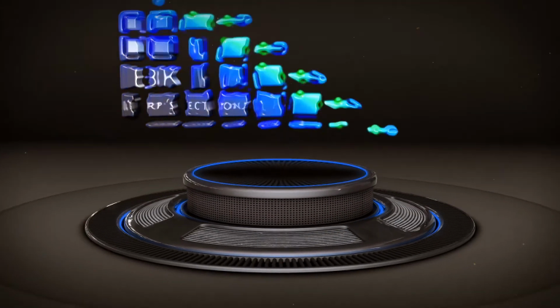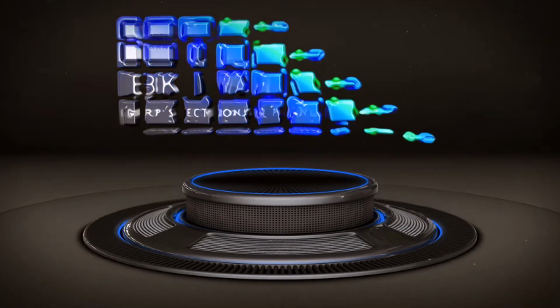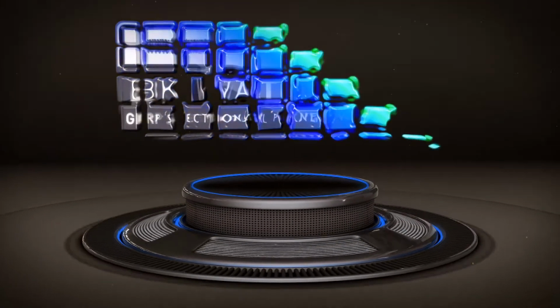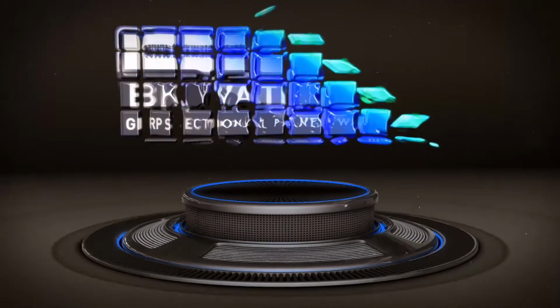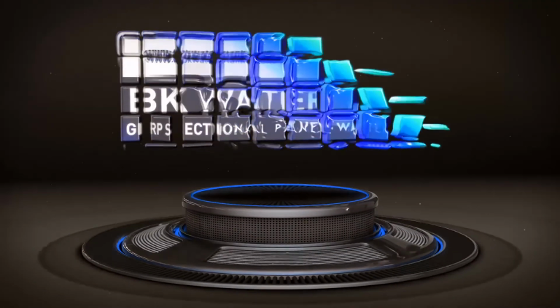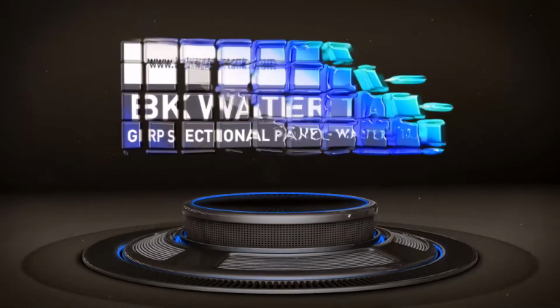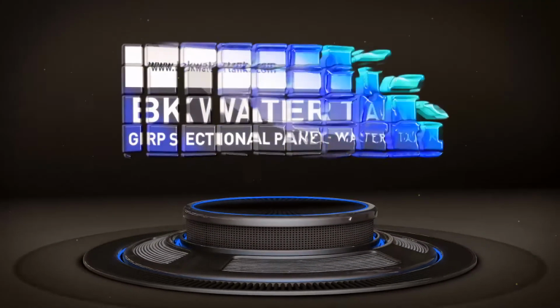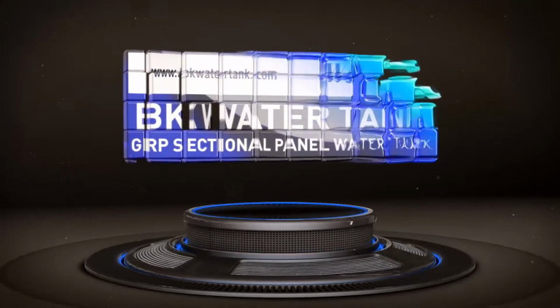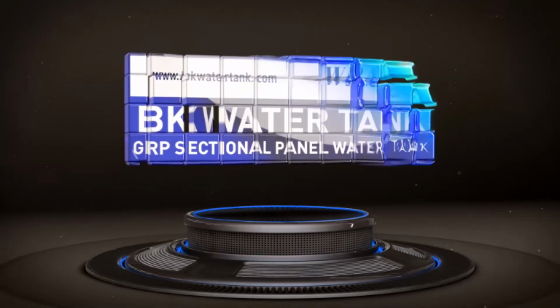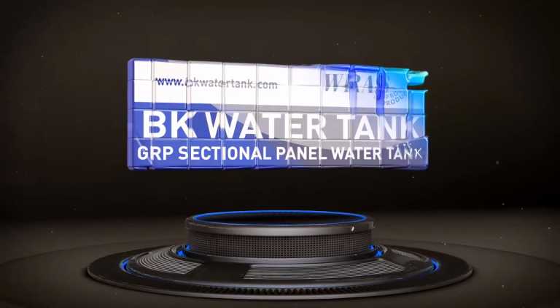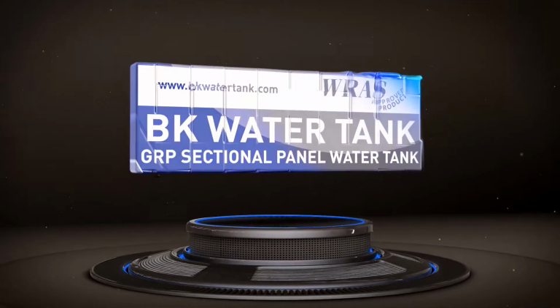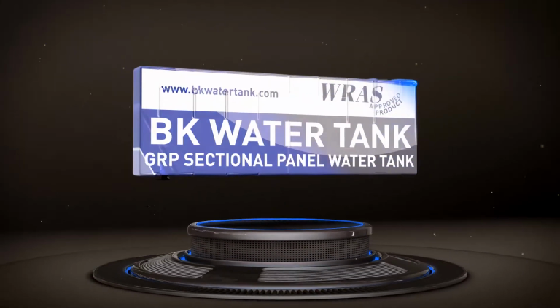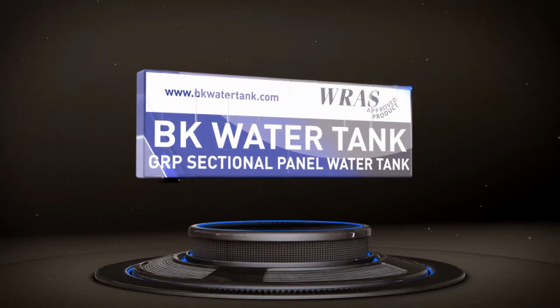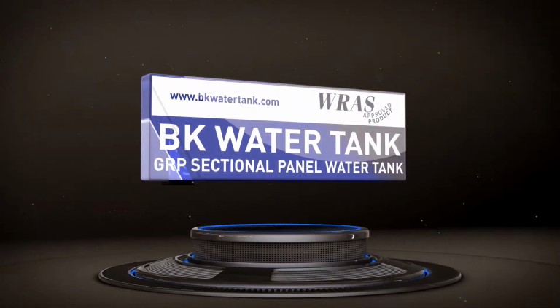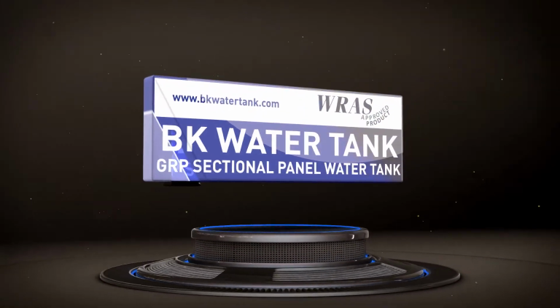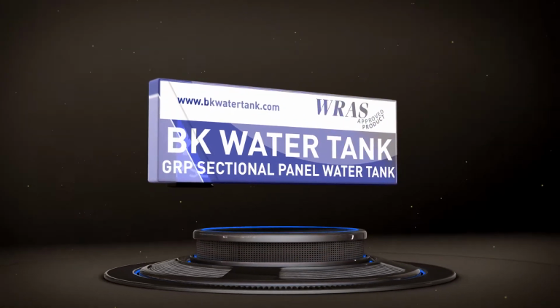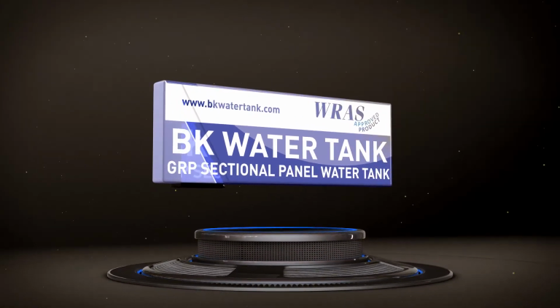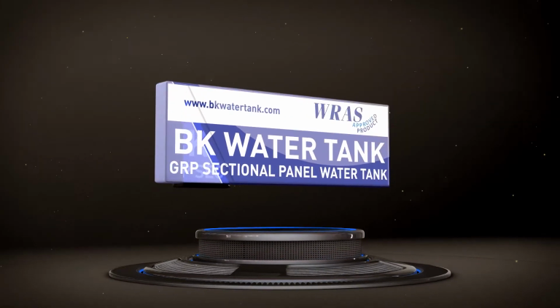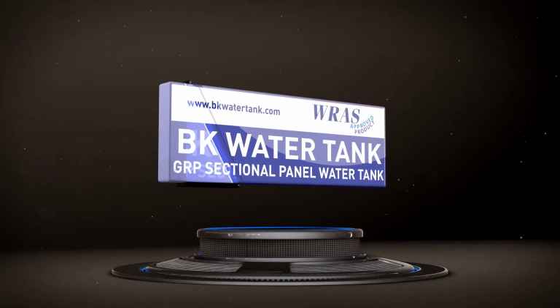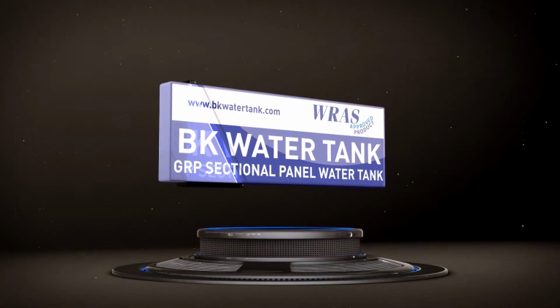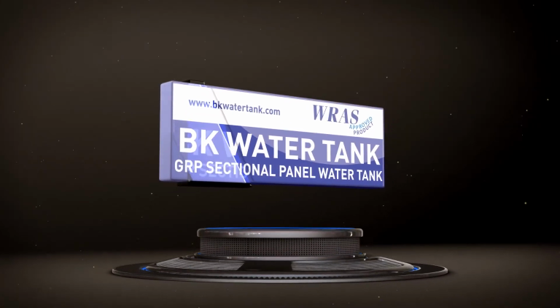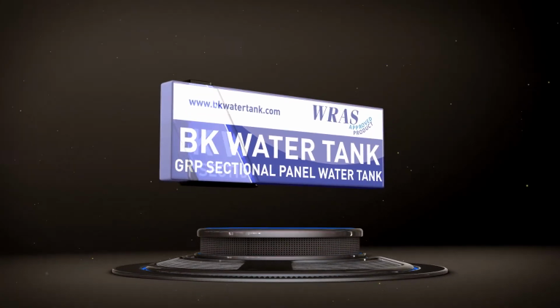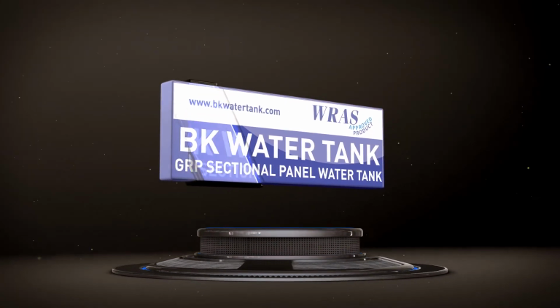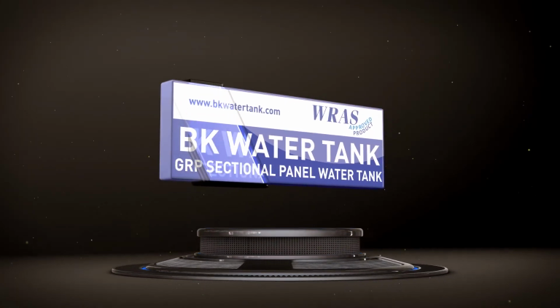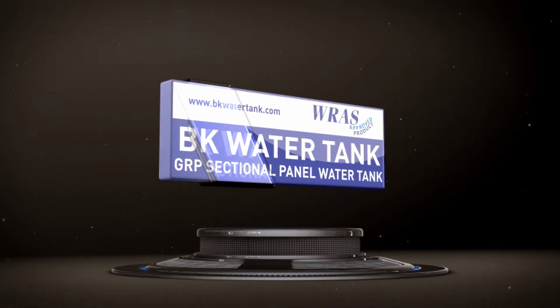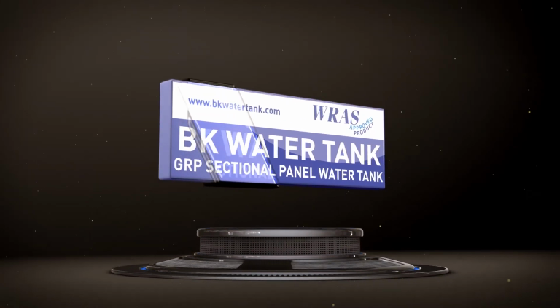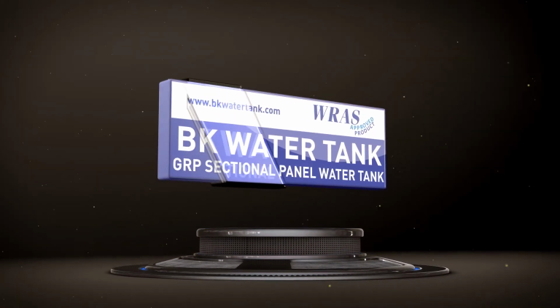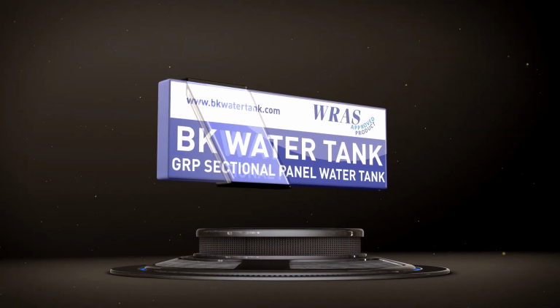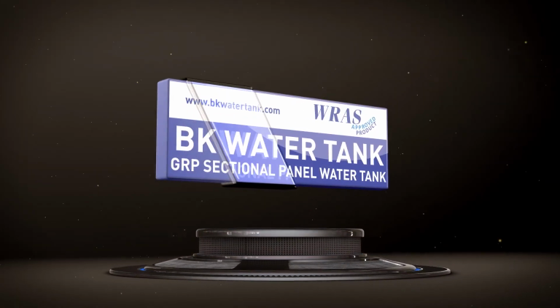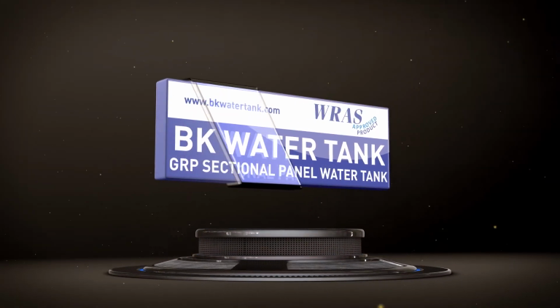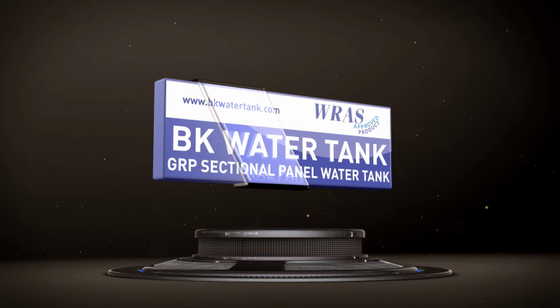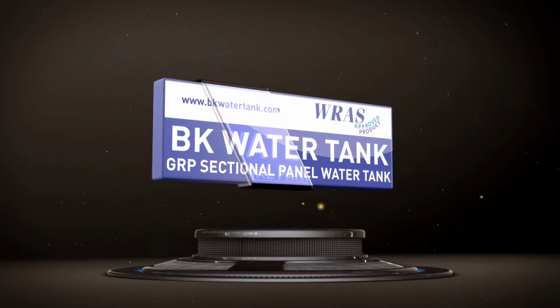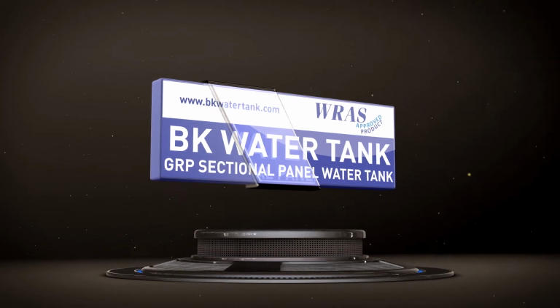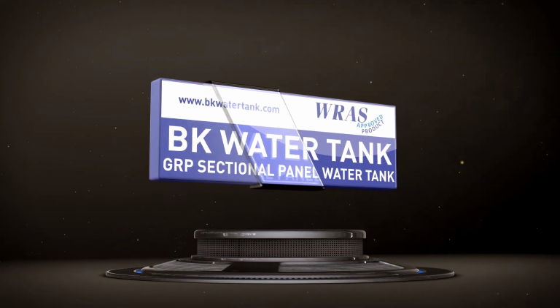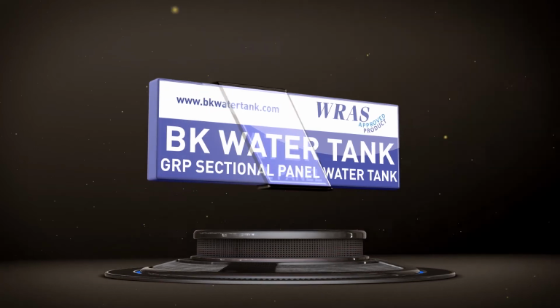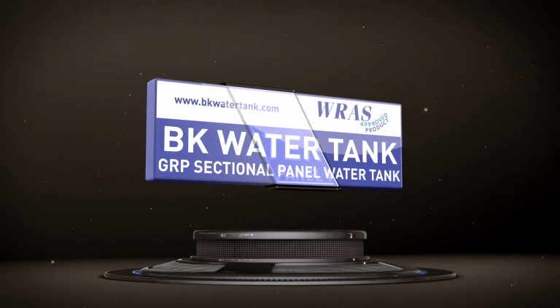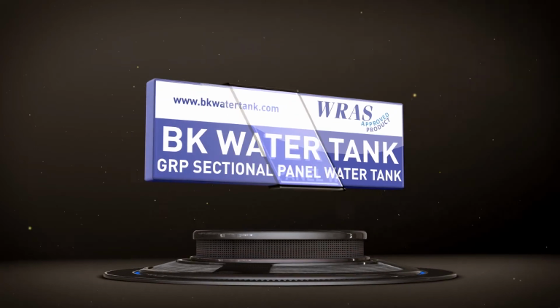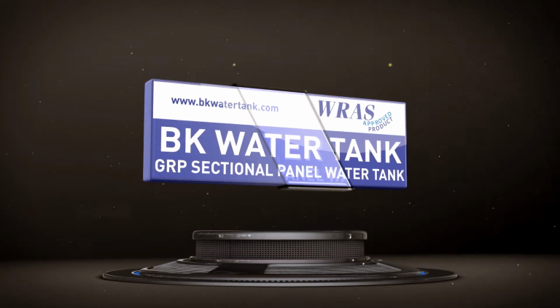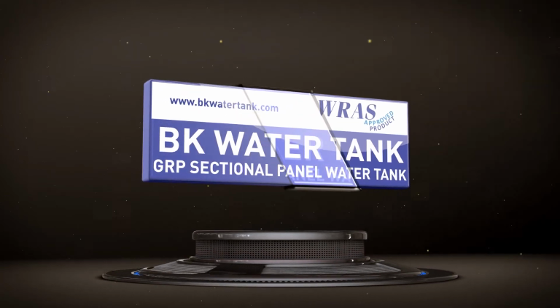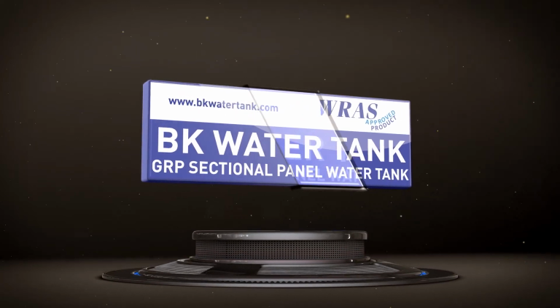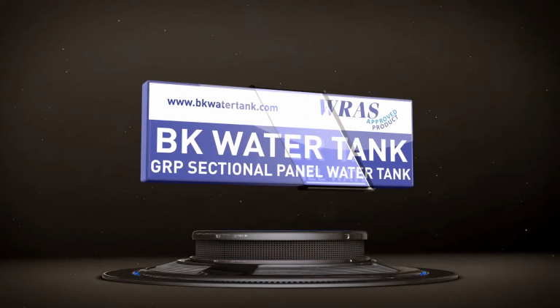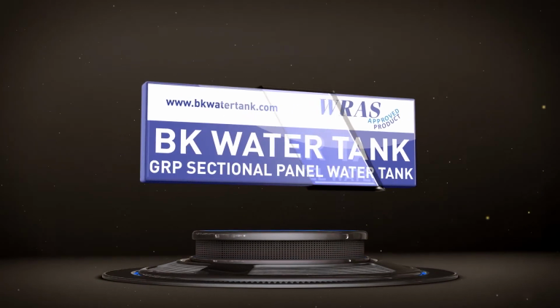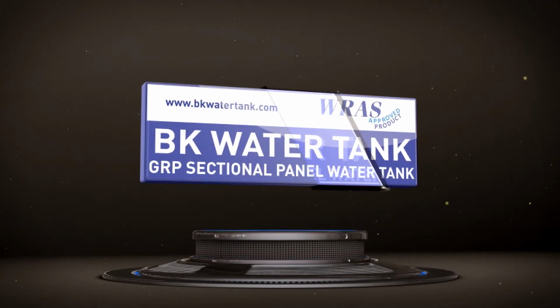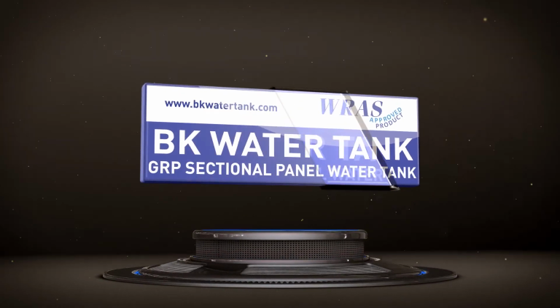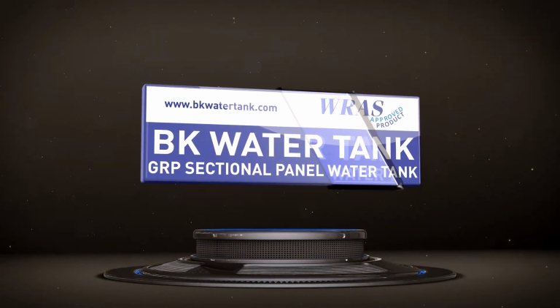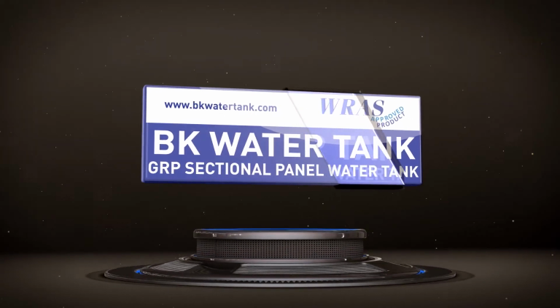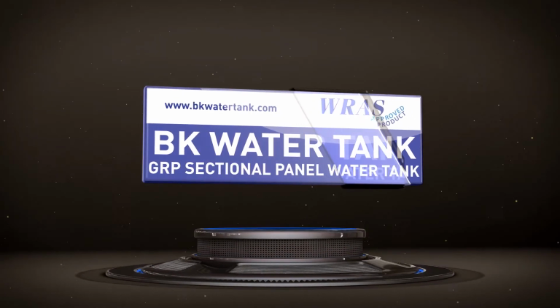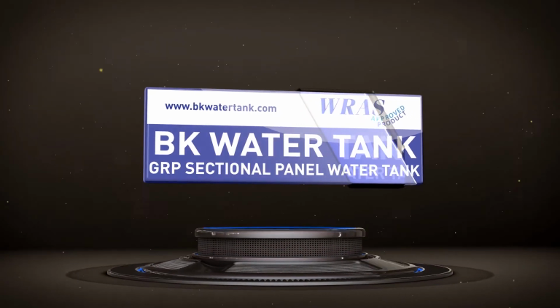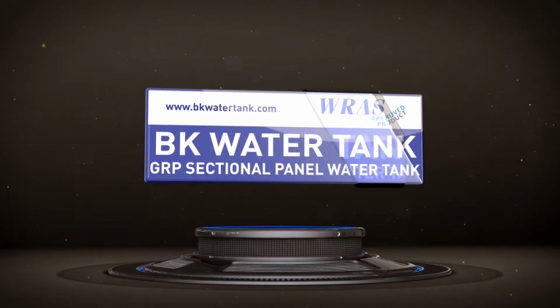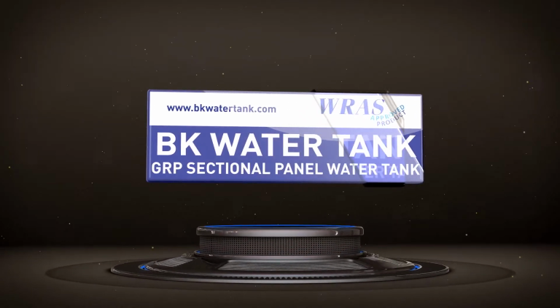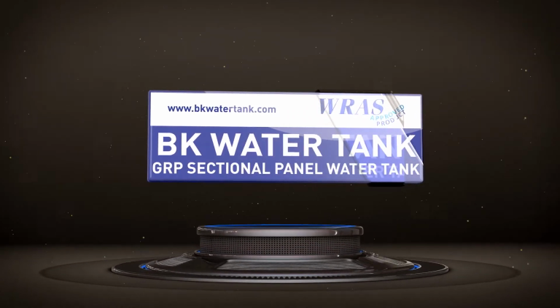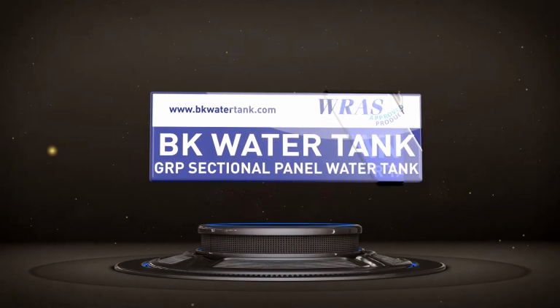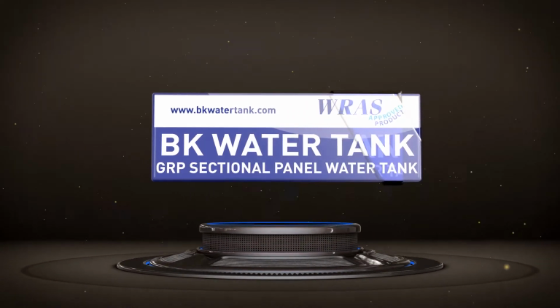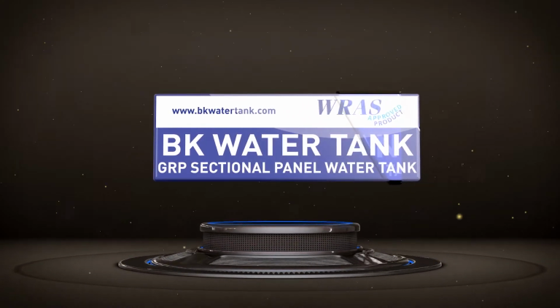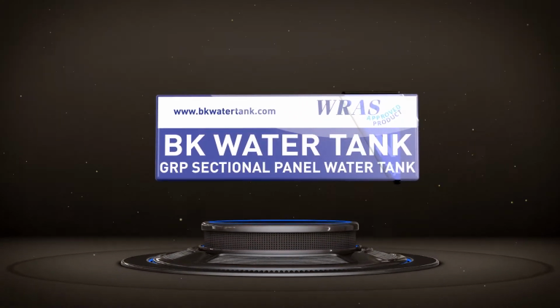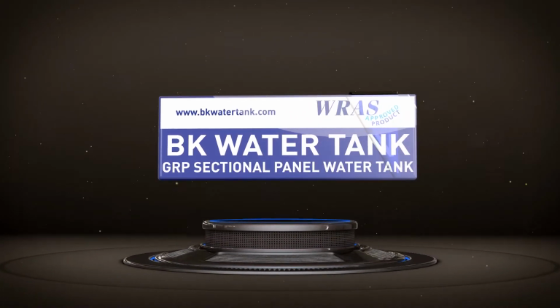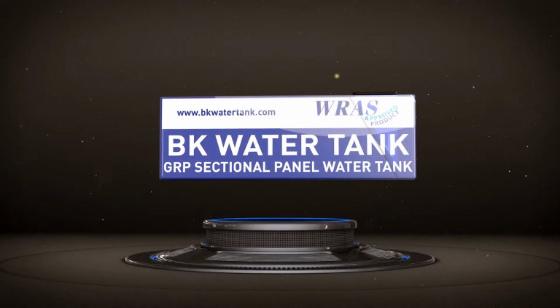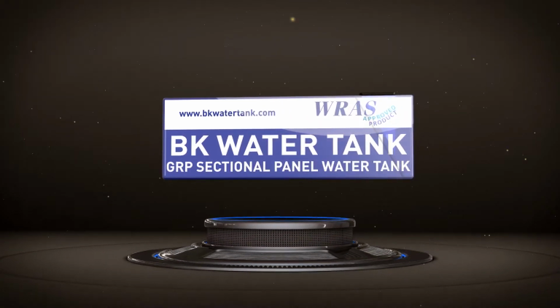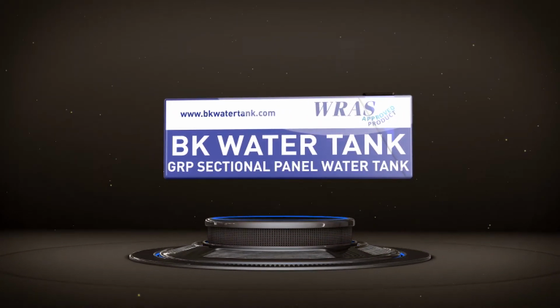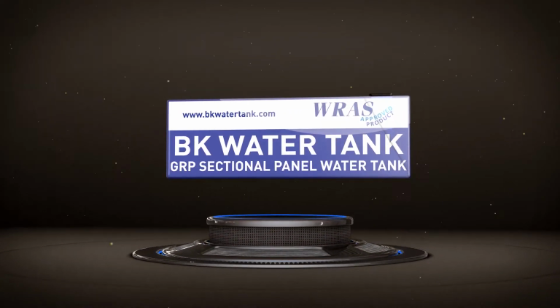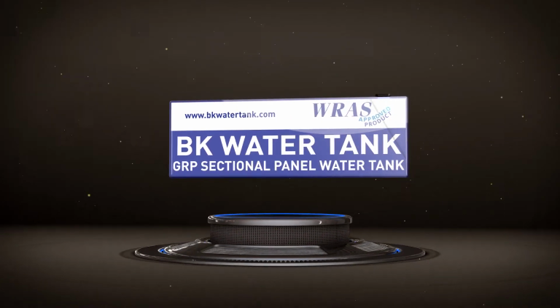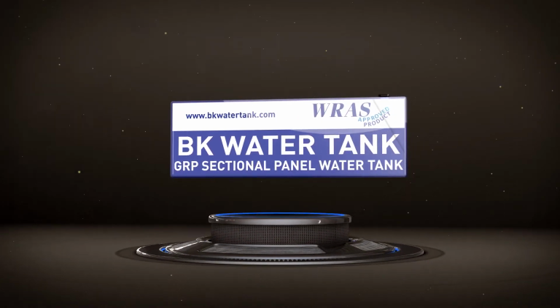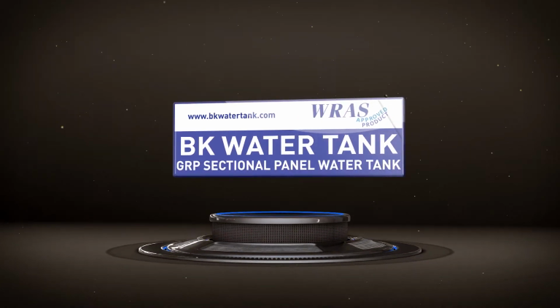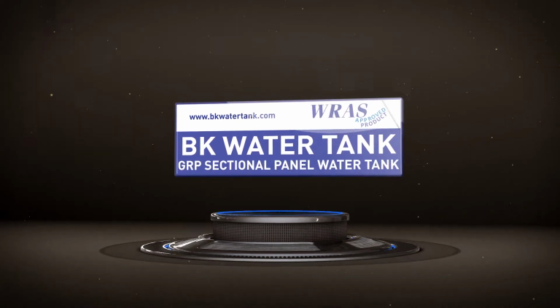BK Water Tank — SMC Hot Pressed, GRP Sectional, Panel Type Water Tanks.